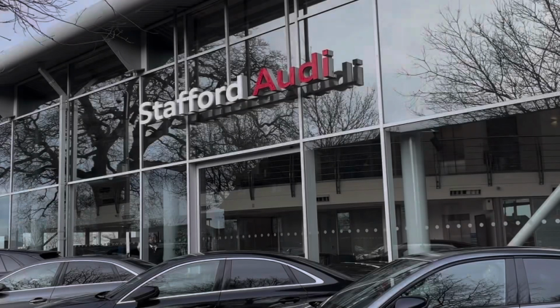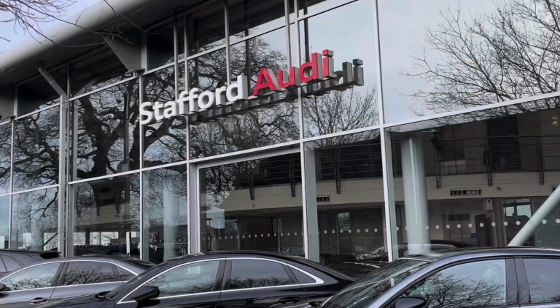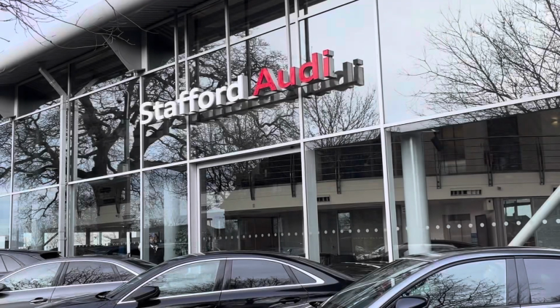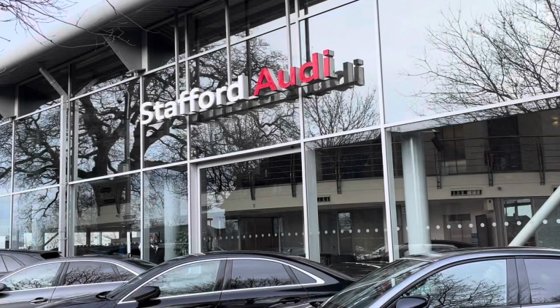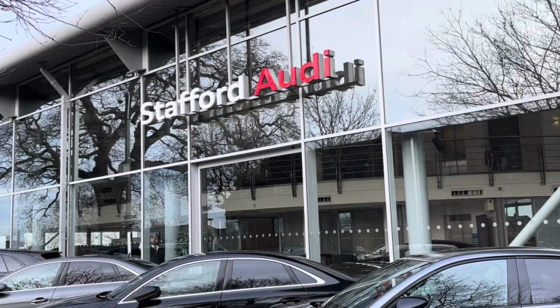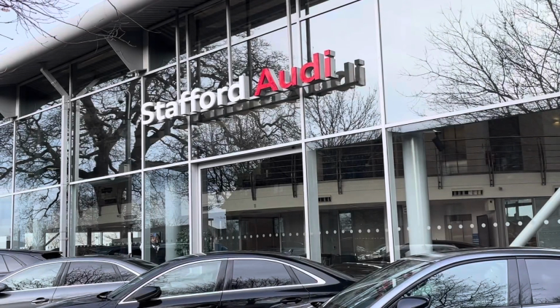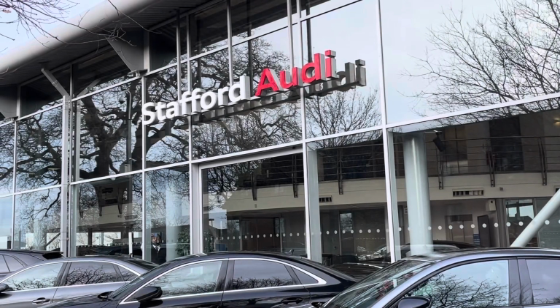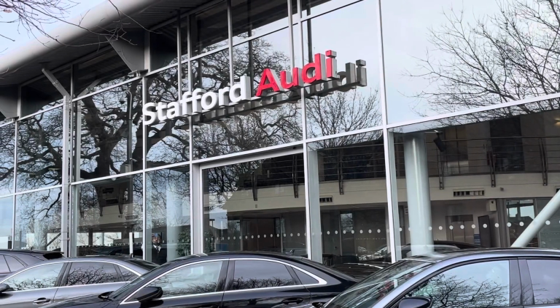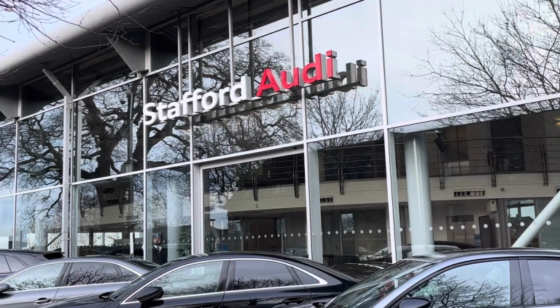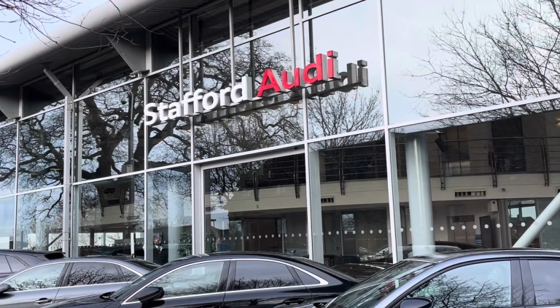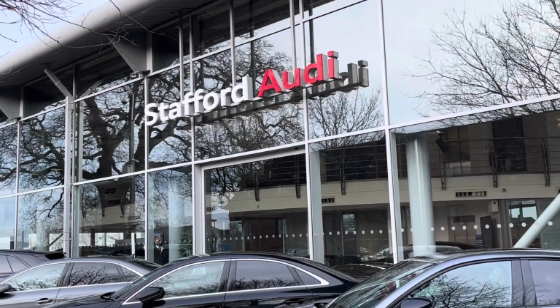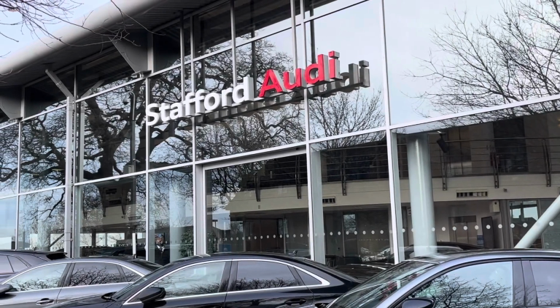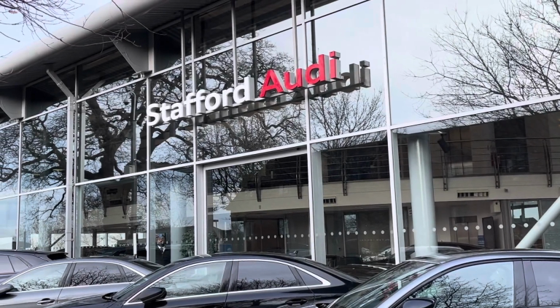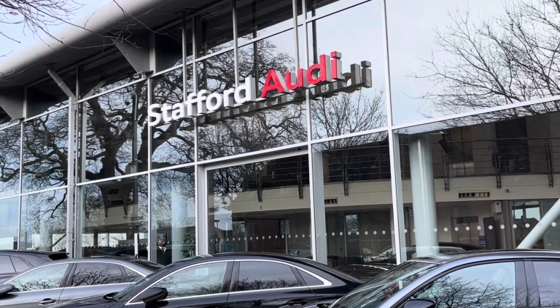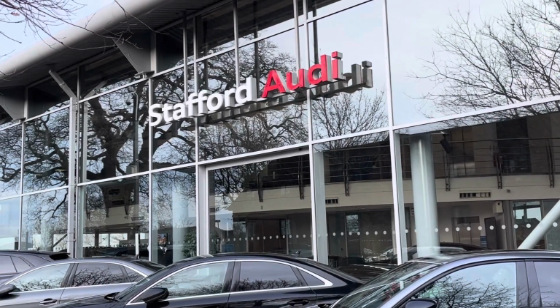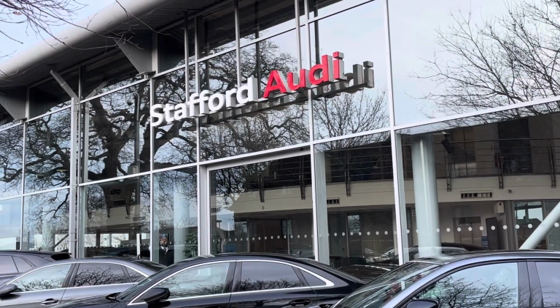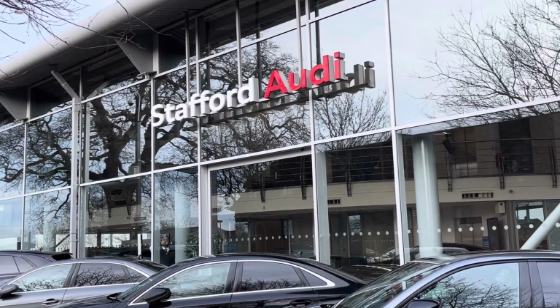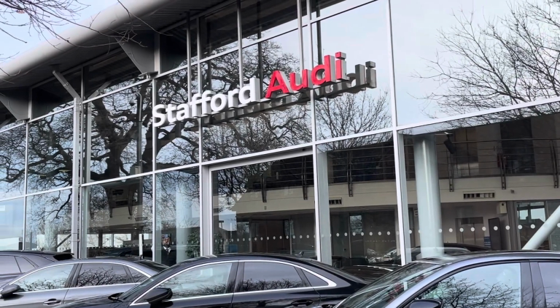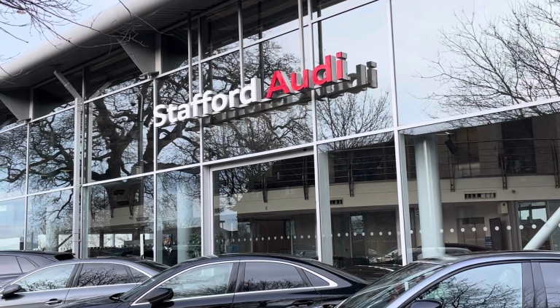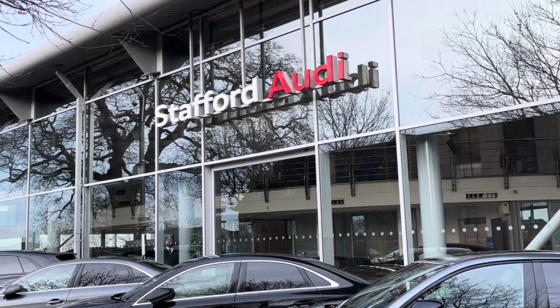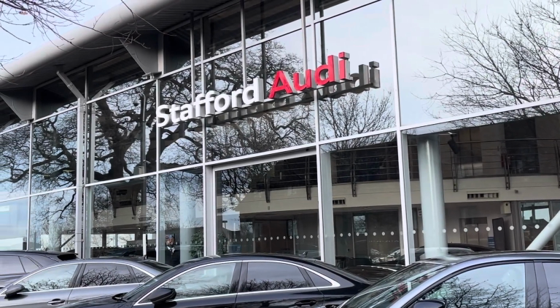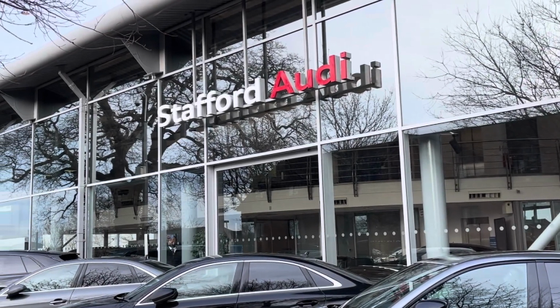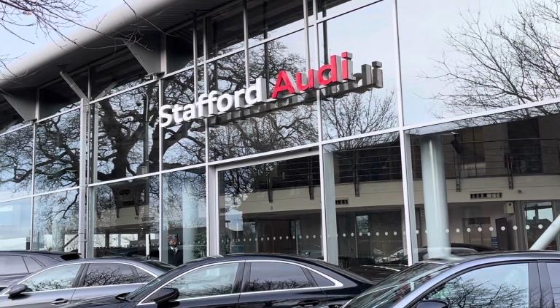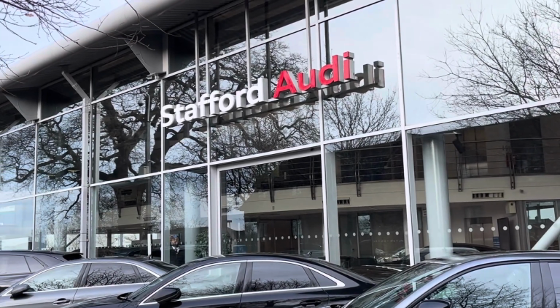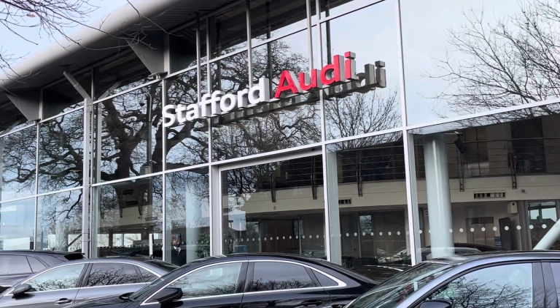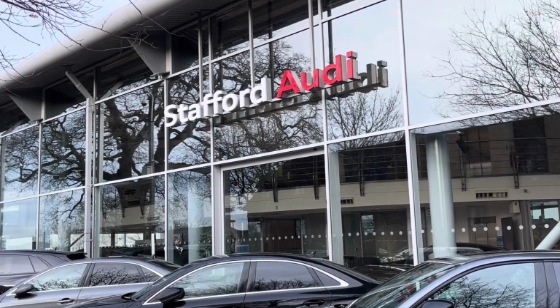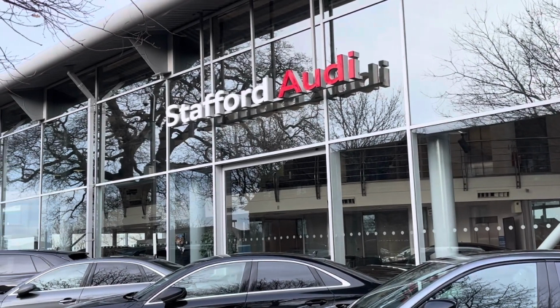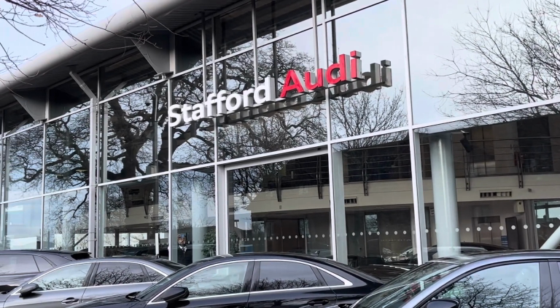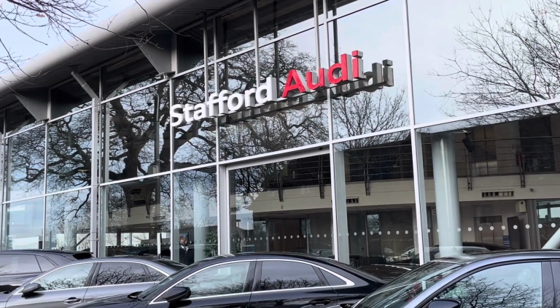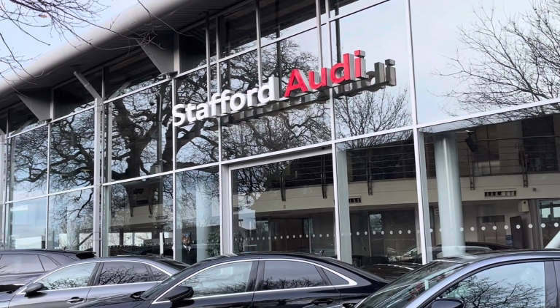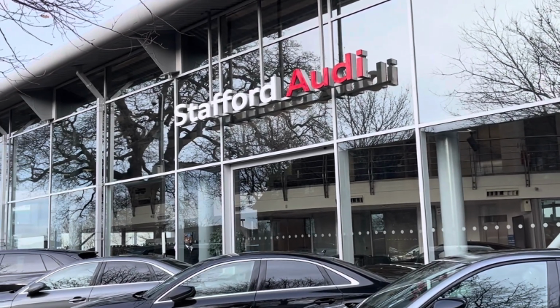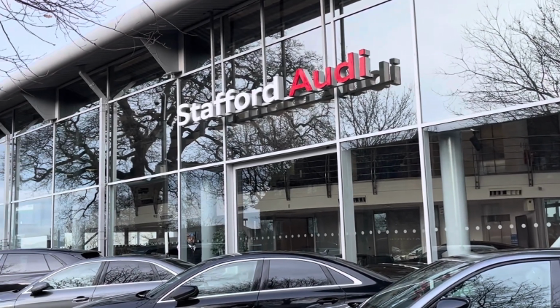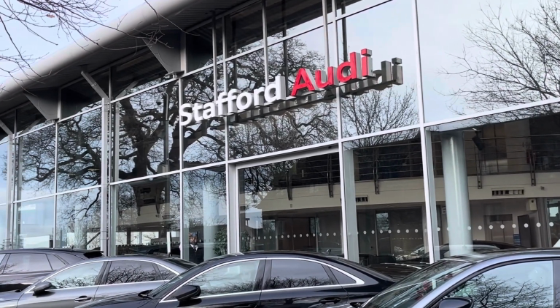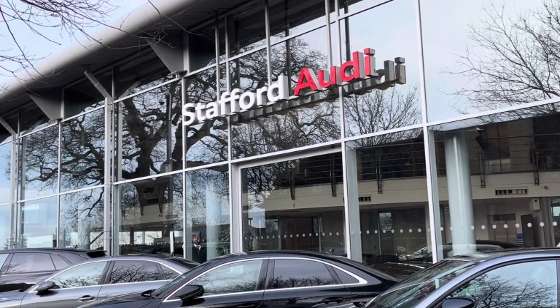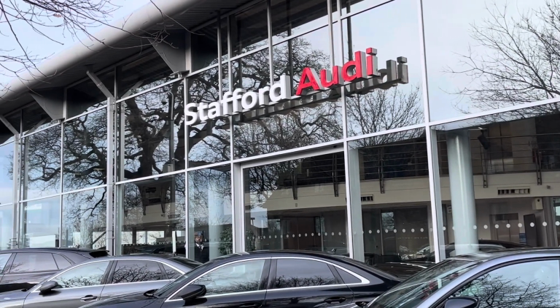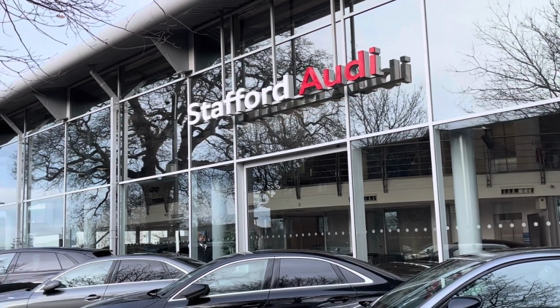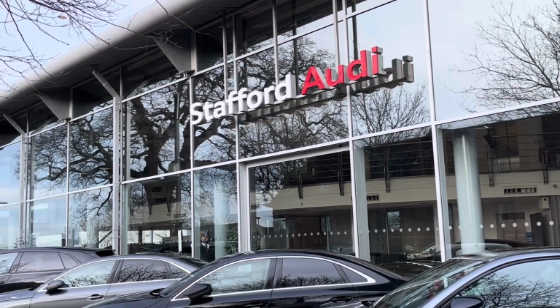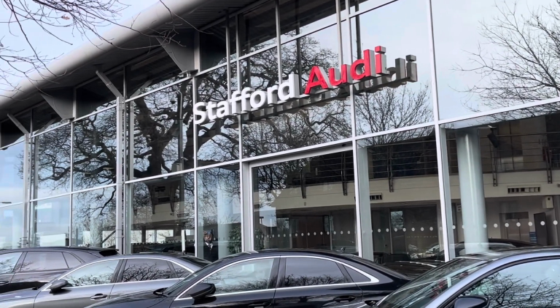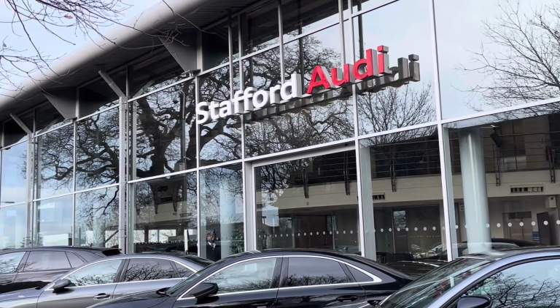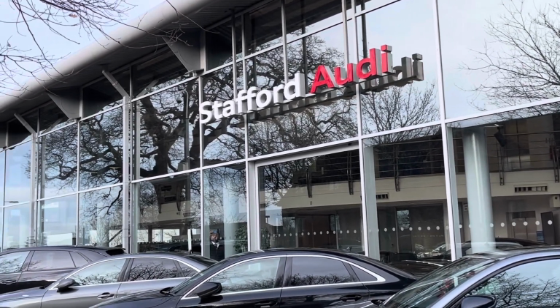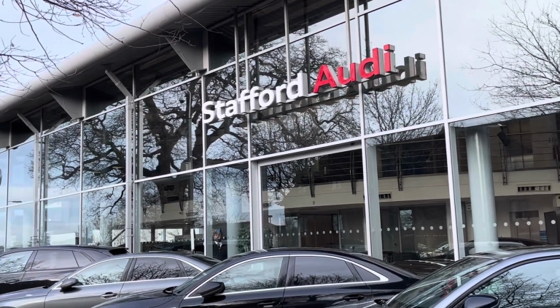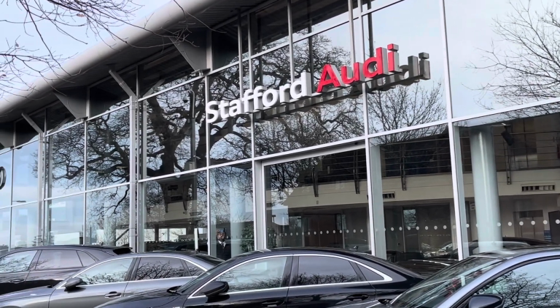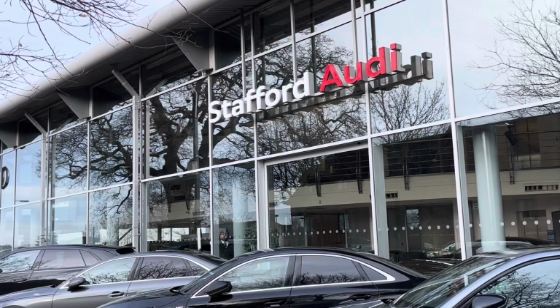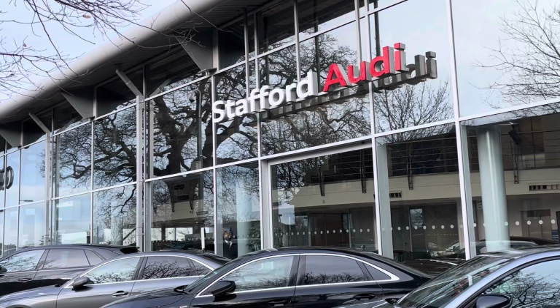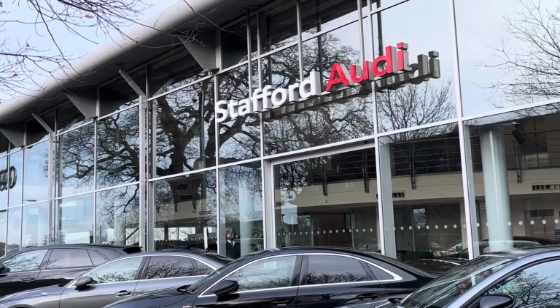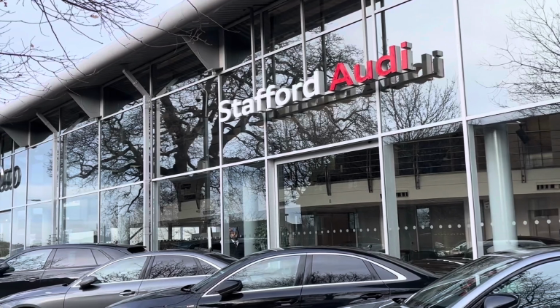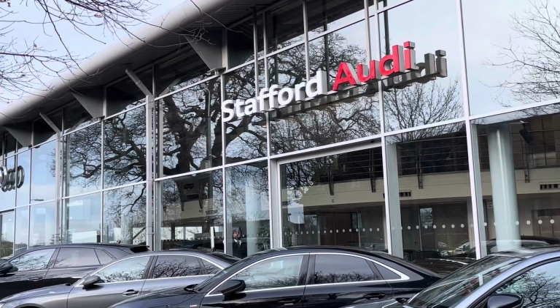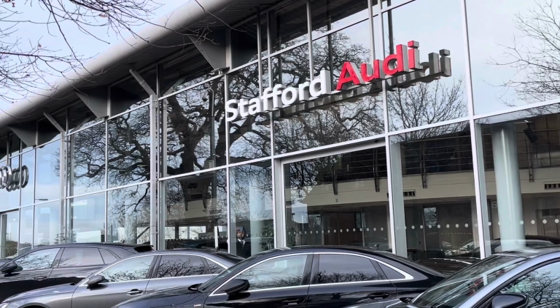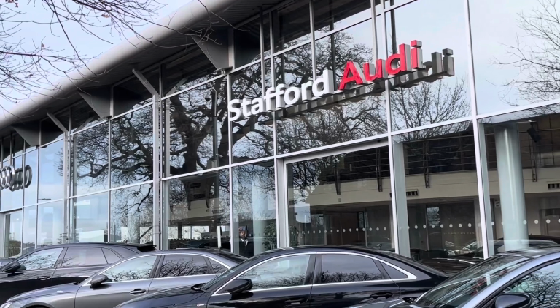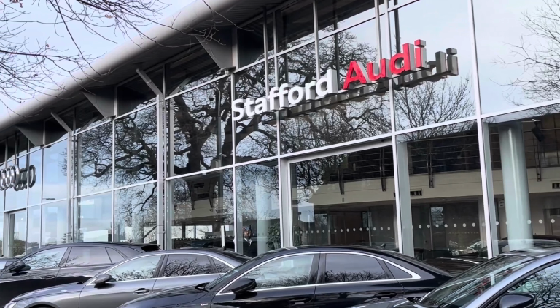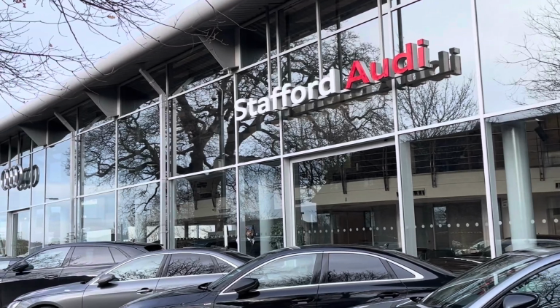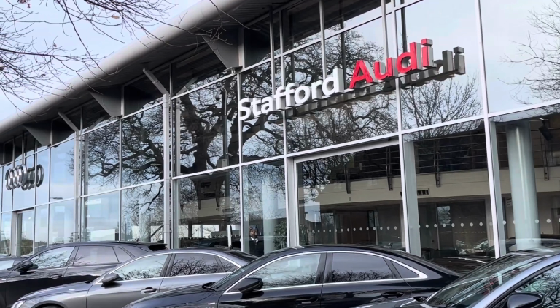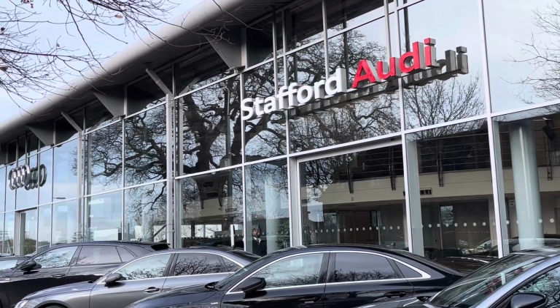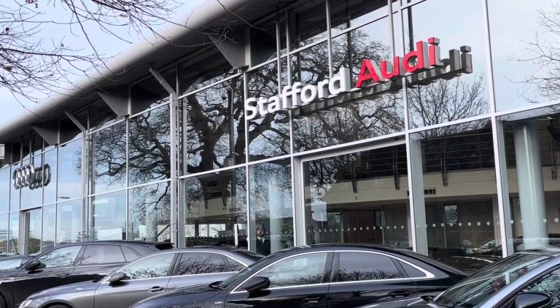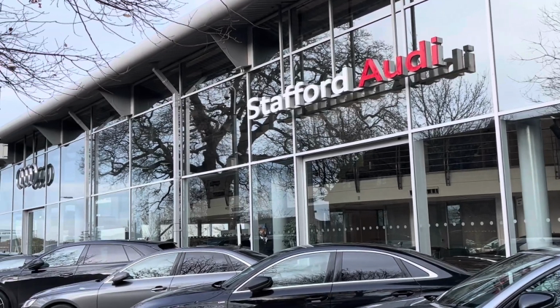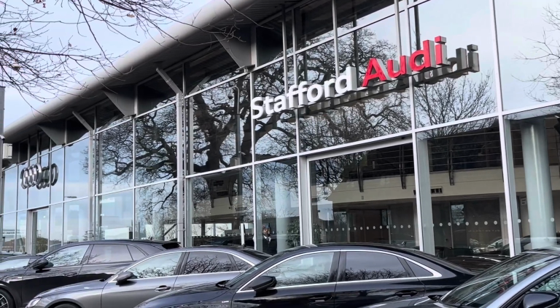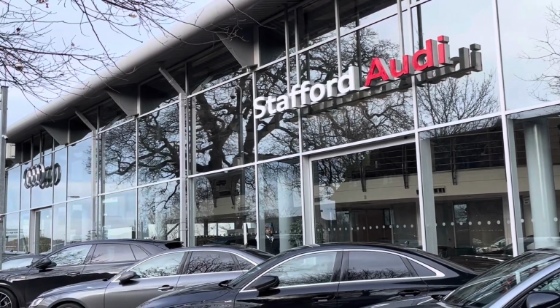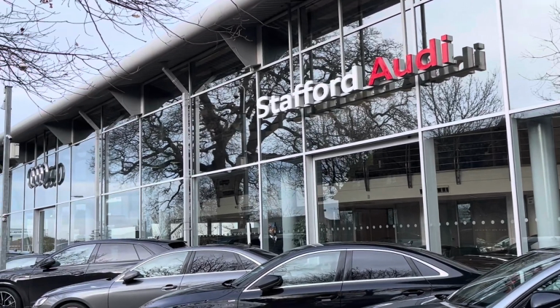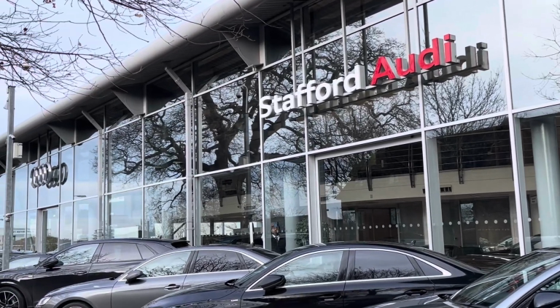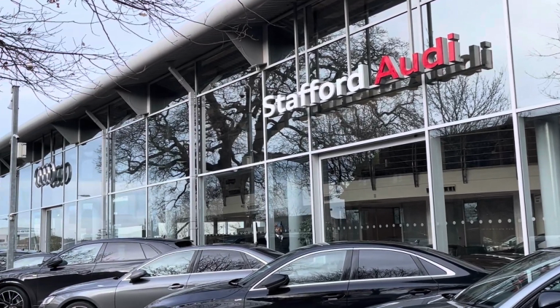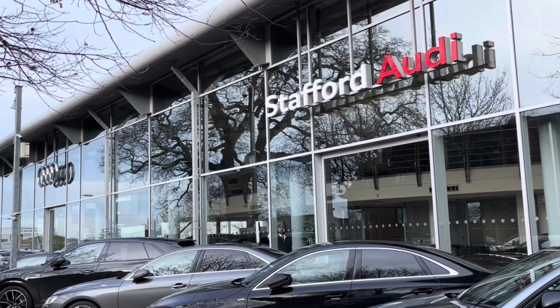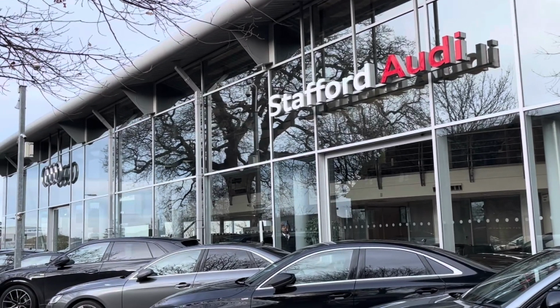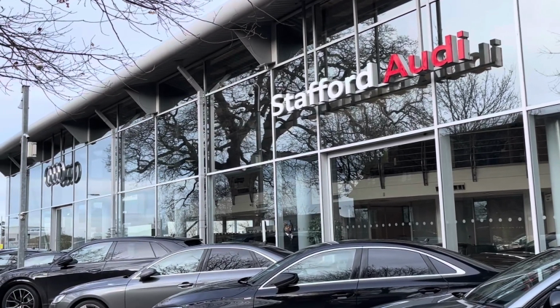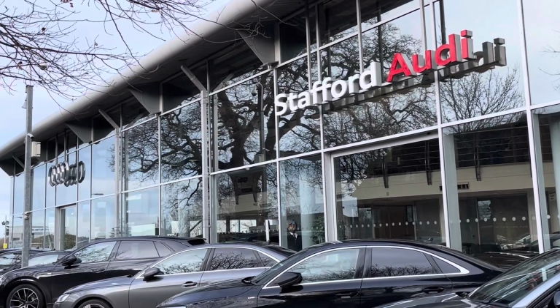Hello, this is Tom from Stafford Audi. Today I will be taking you around this approved used vehicle which we have recently come into stock here at the dealership.